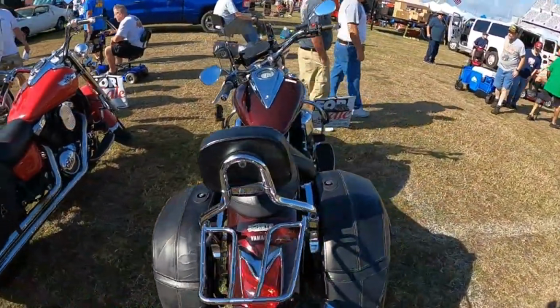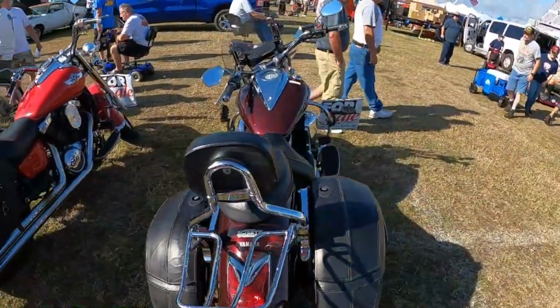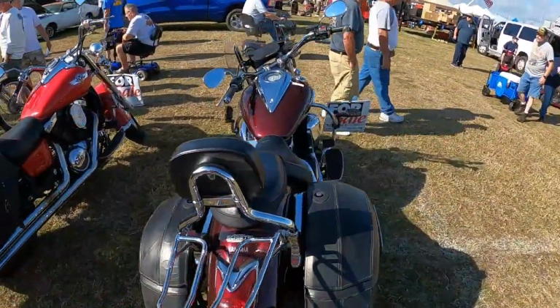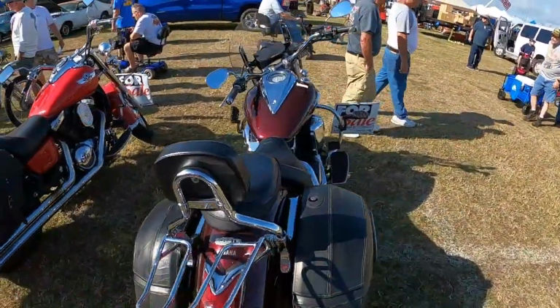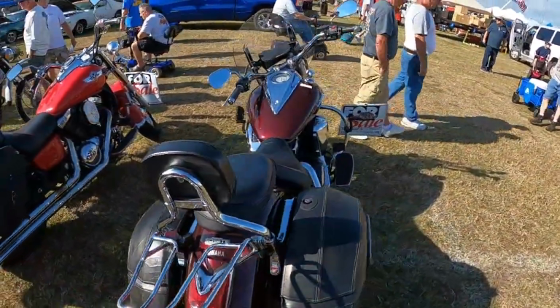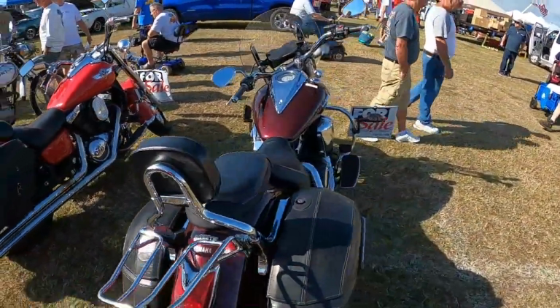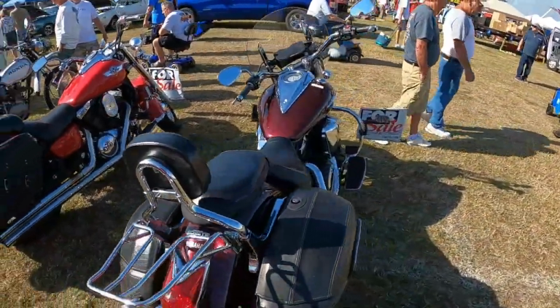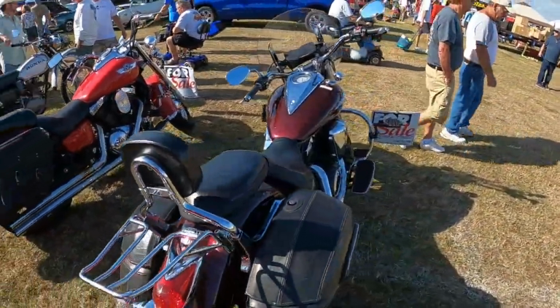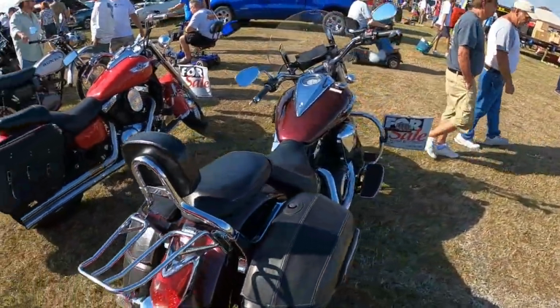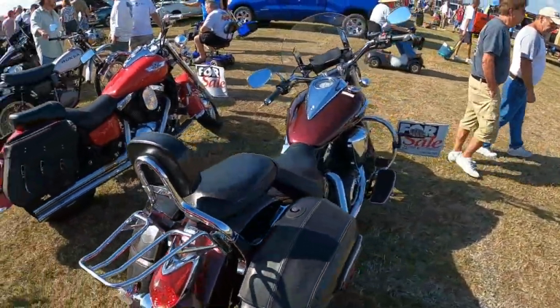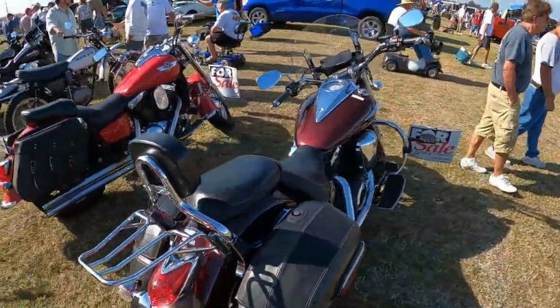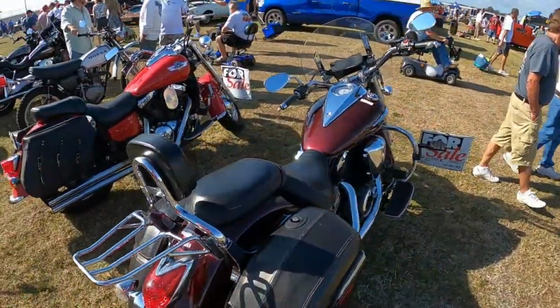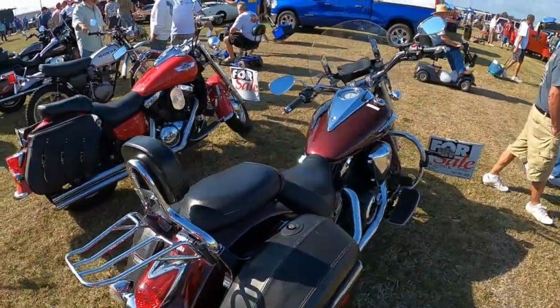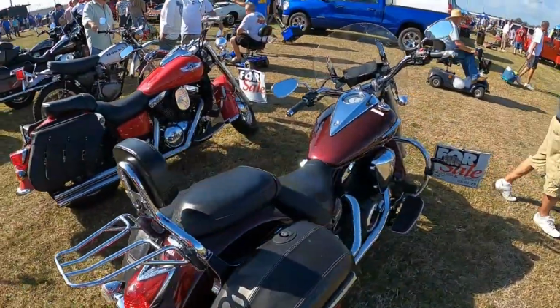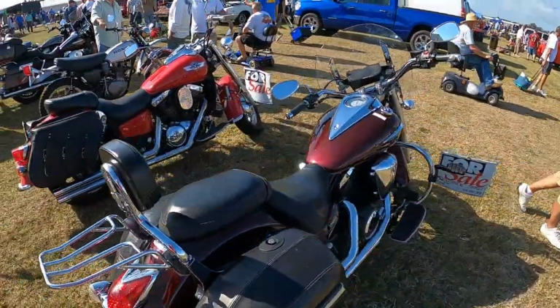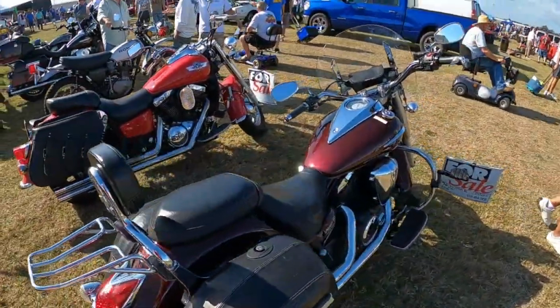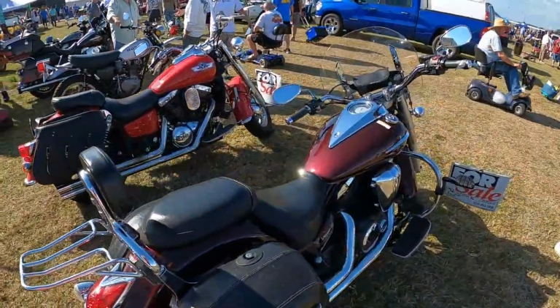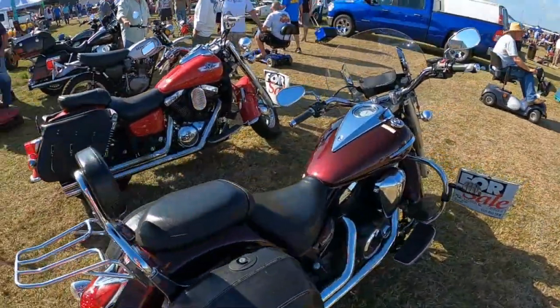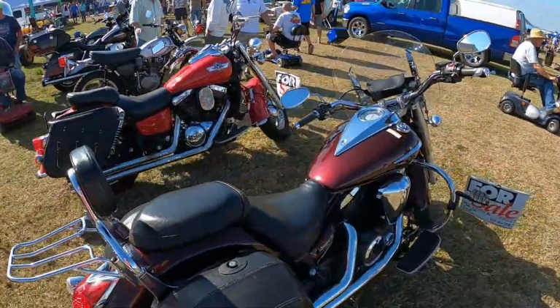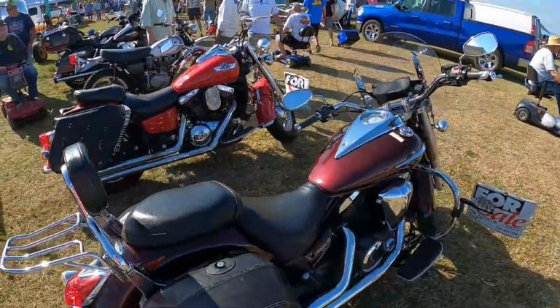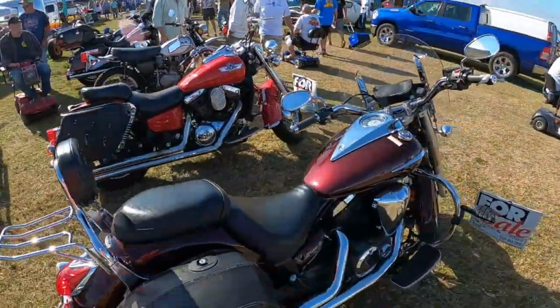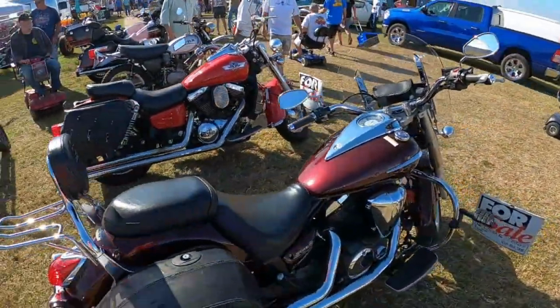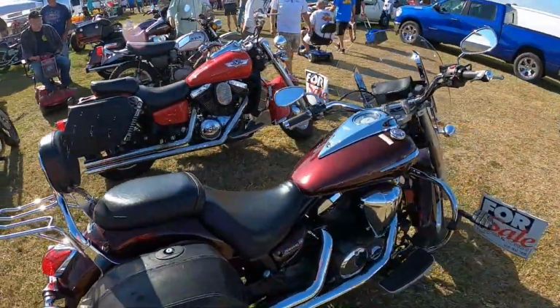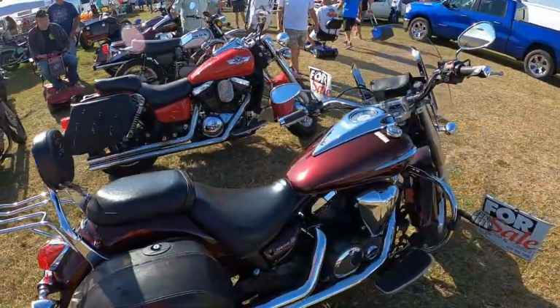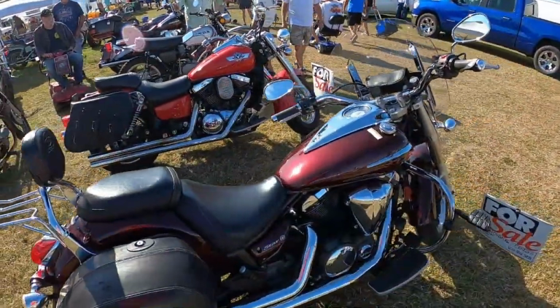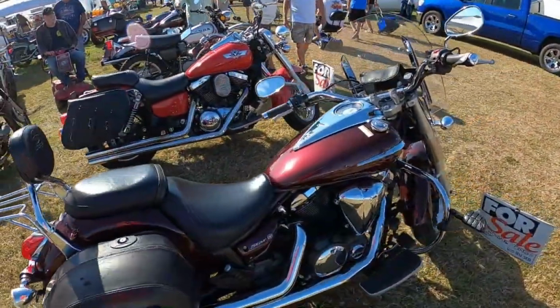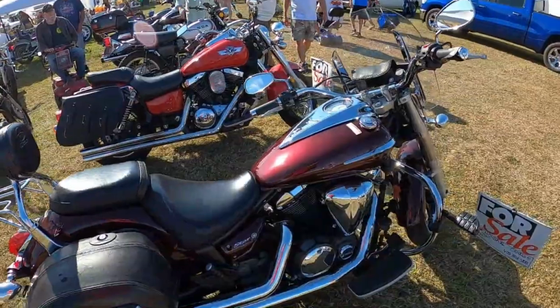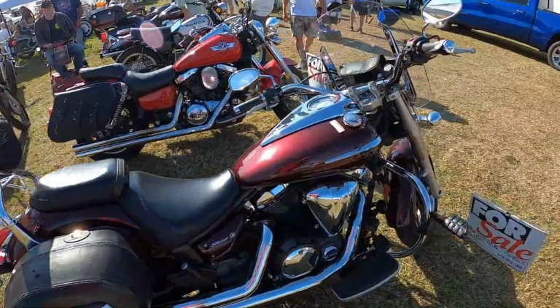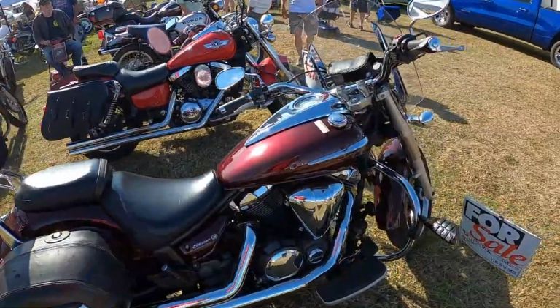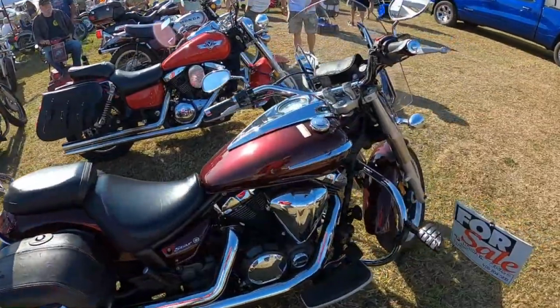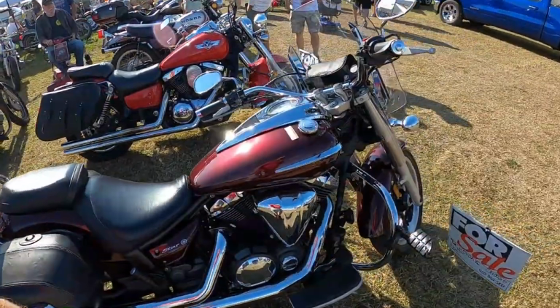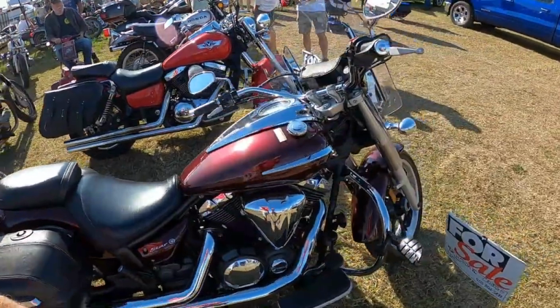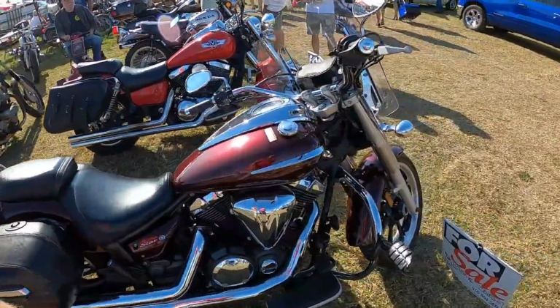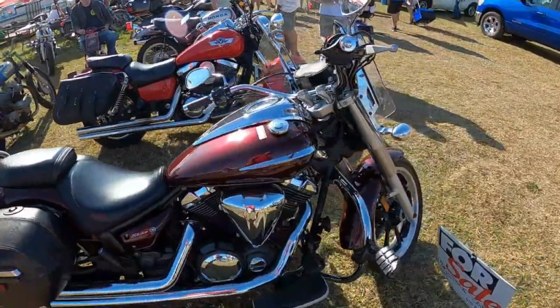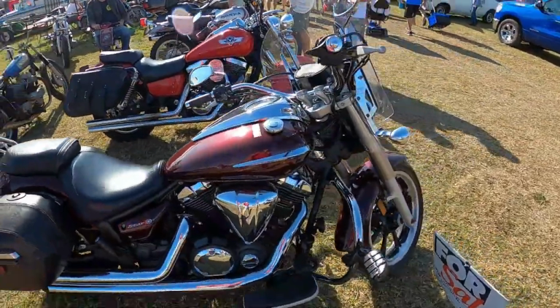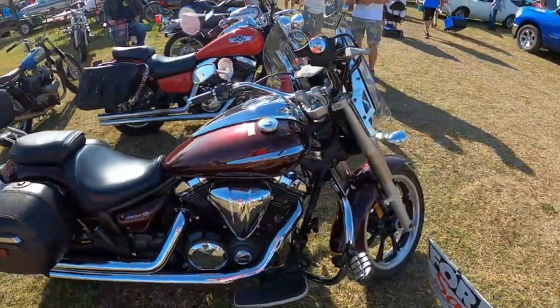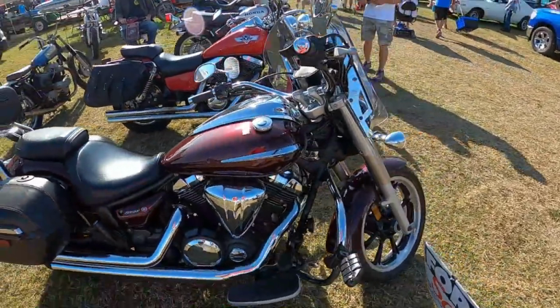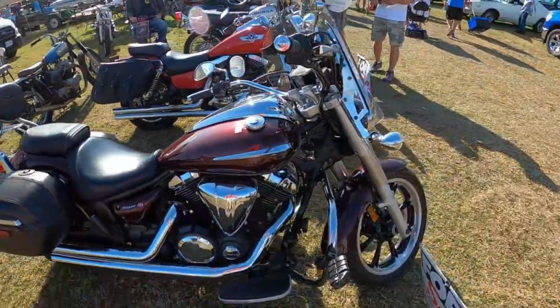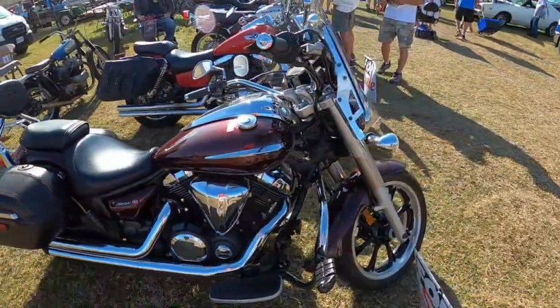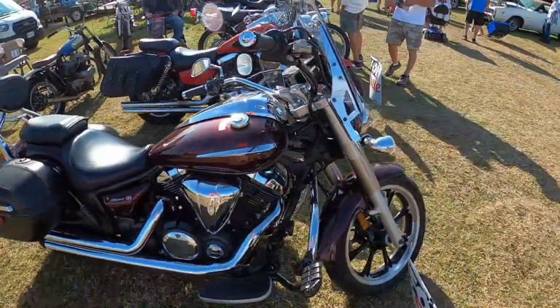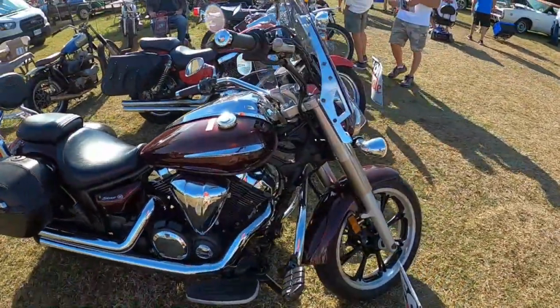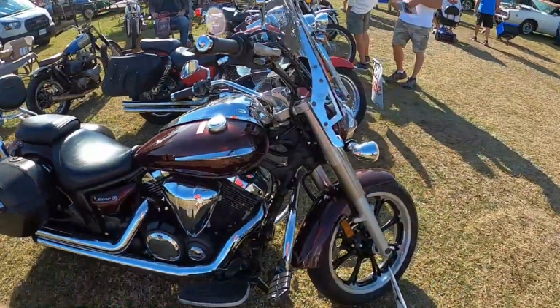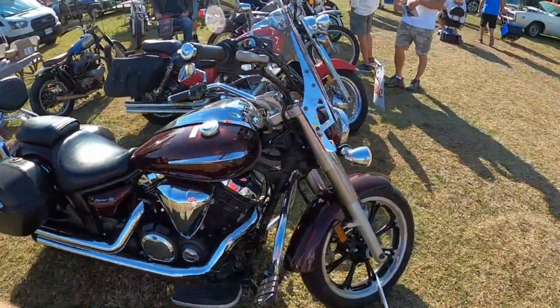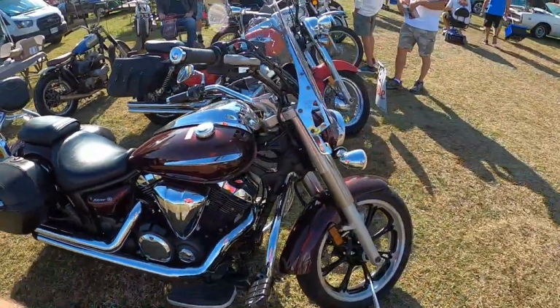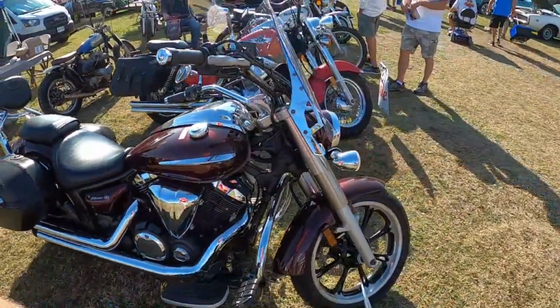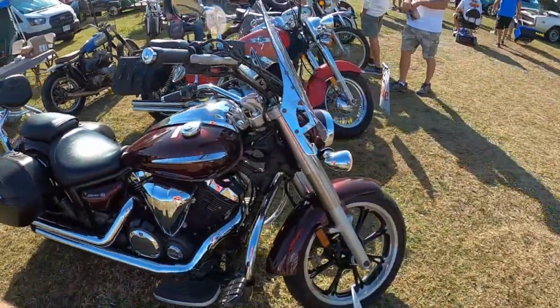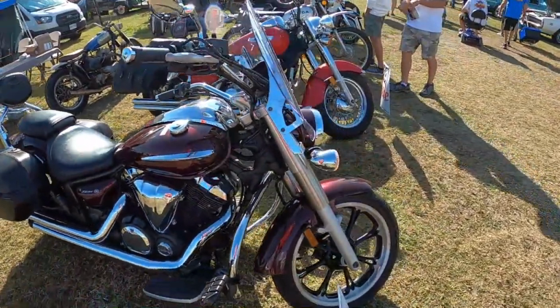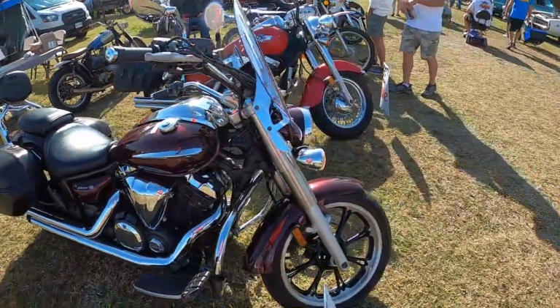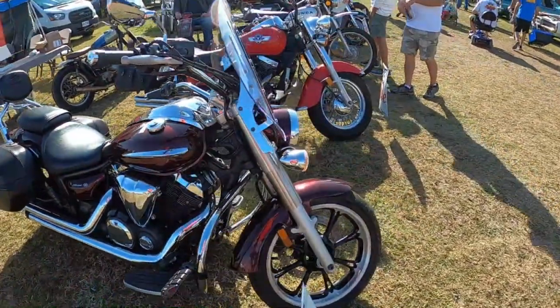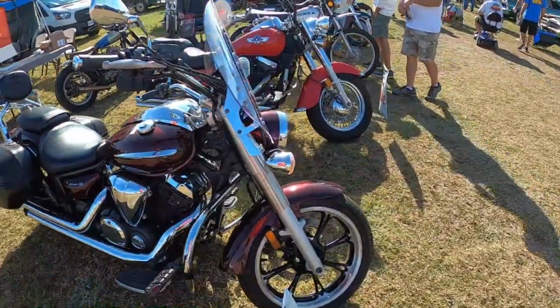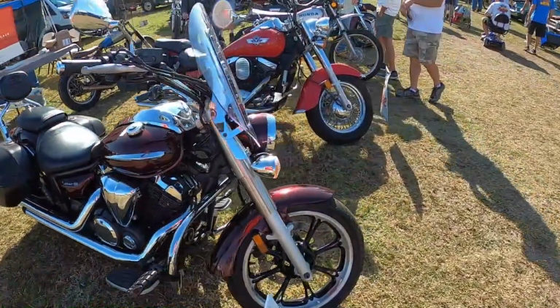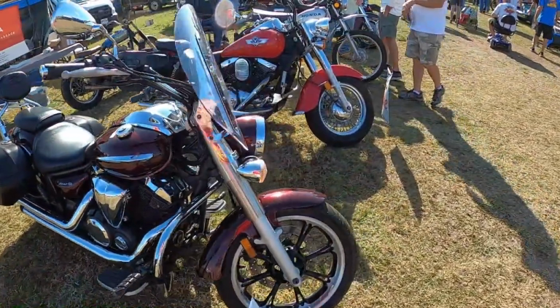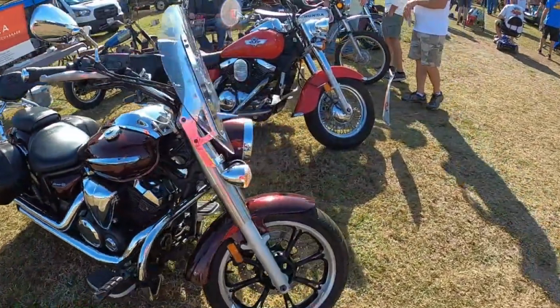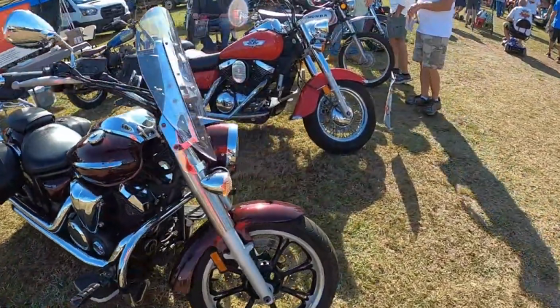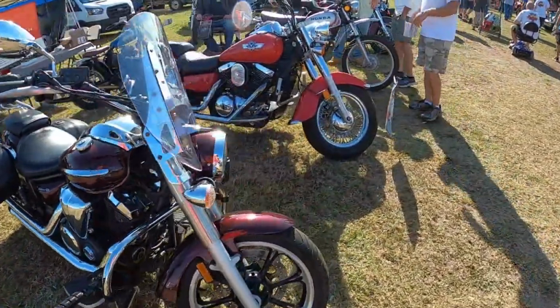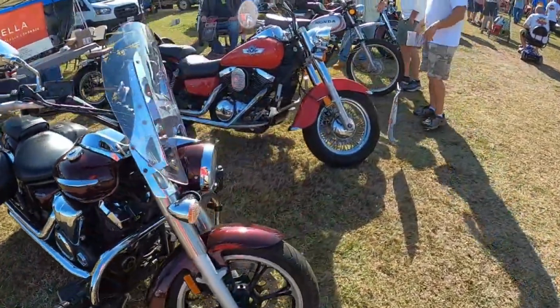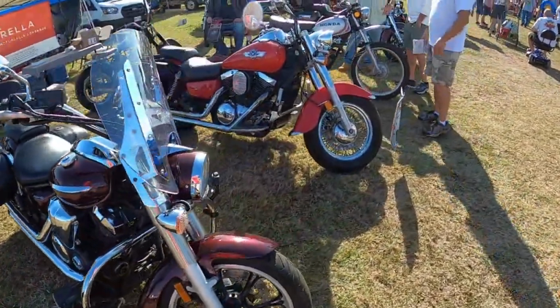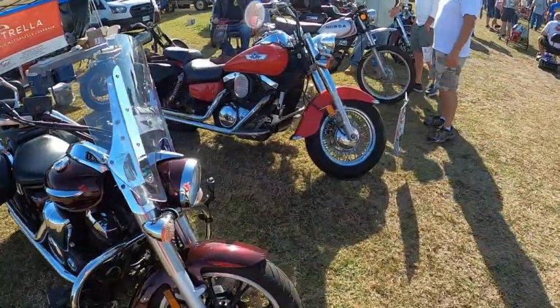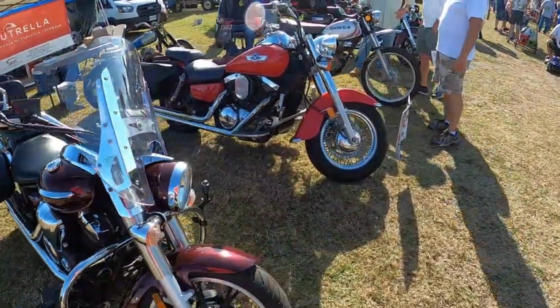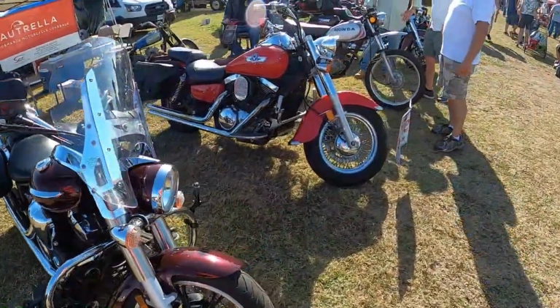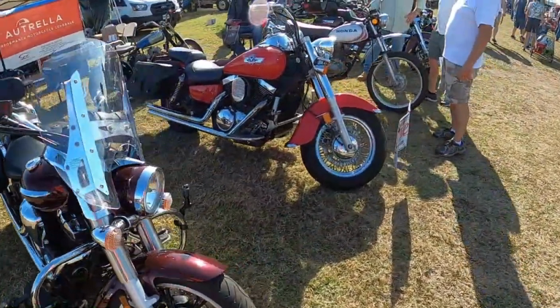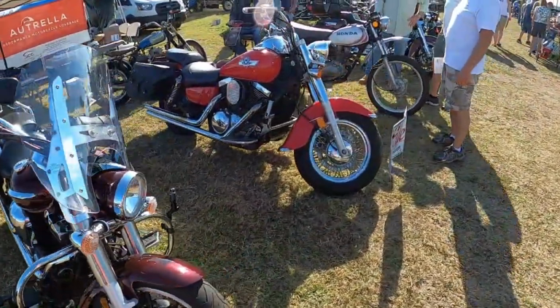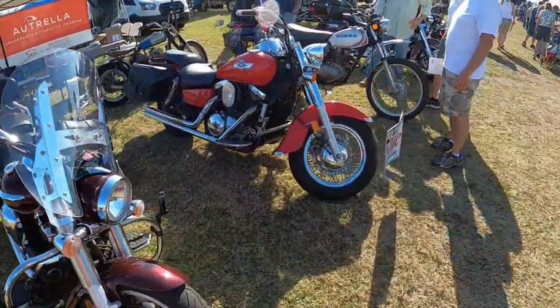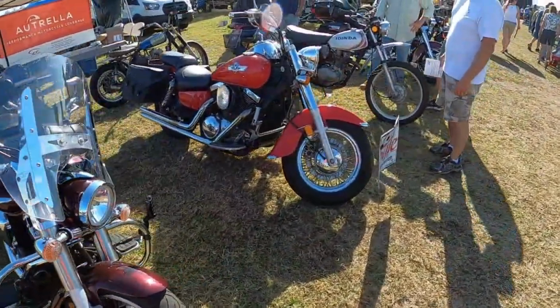V-Star. Yeah, that's a great bike. It's starting. Vulcan.